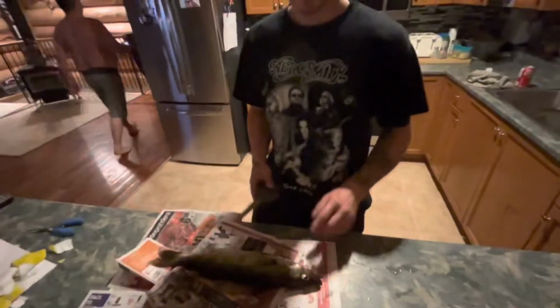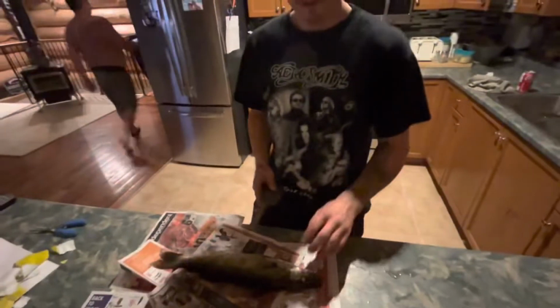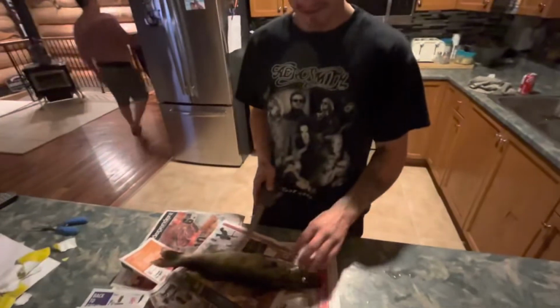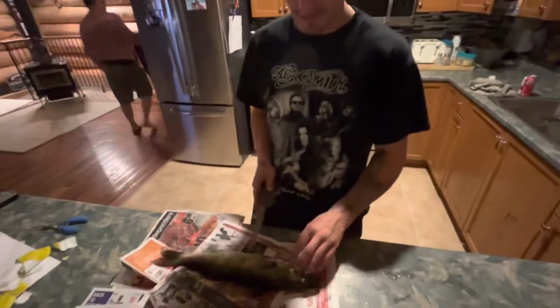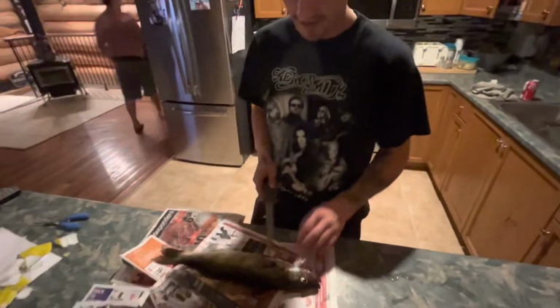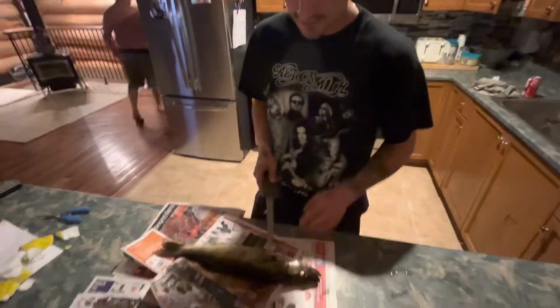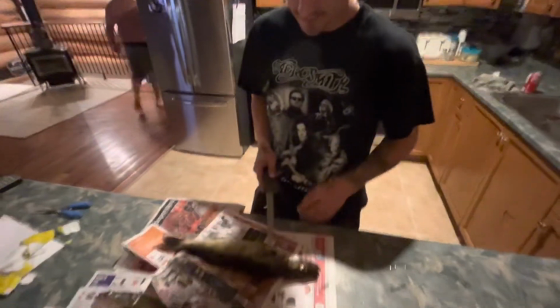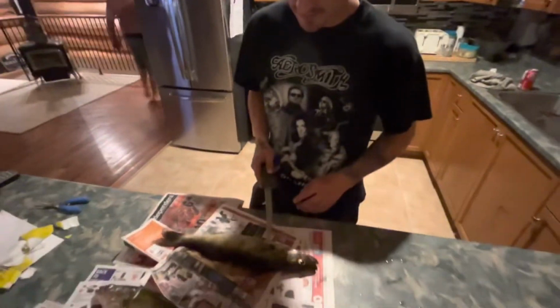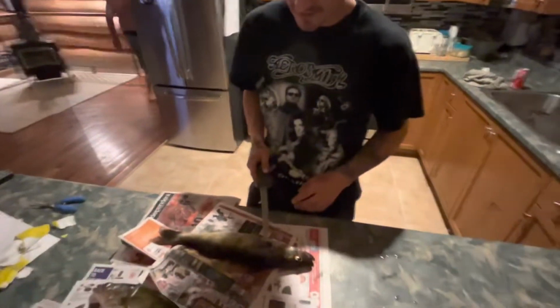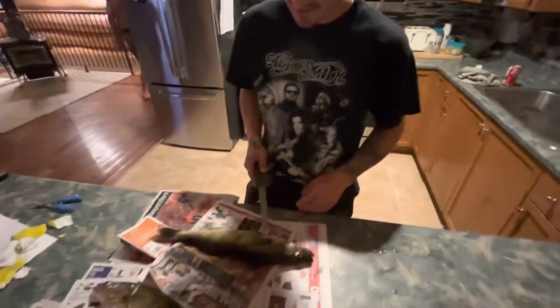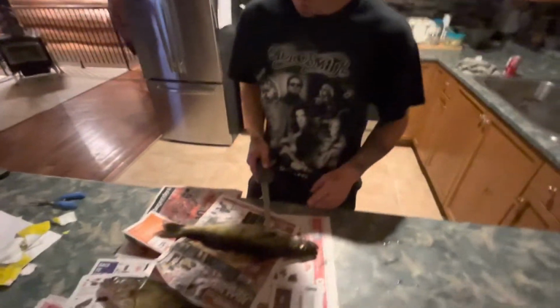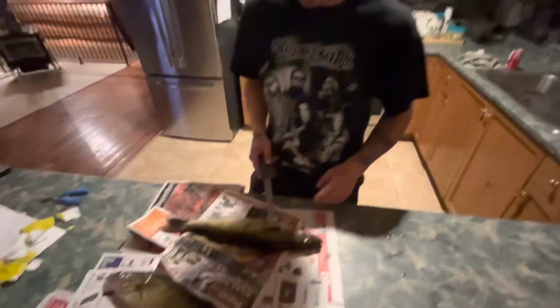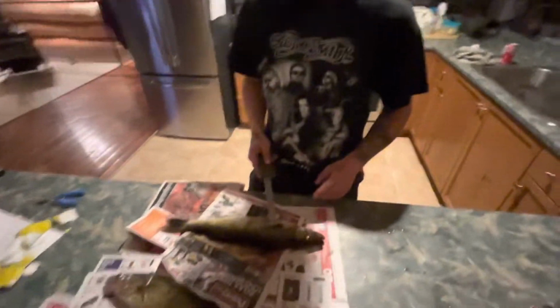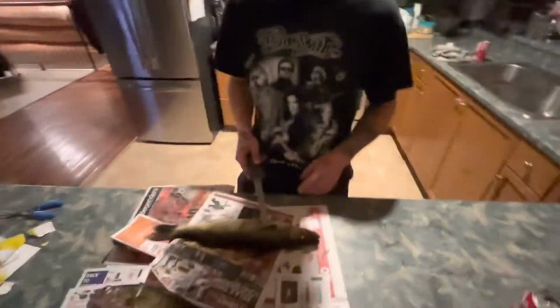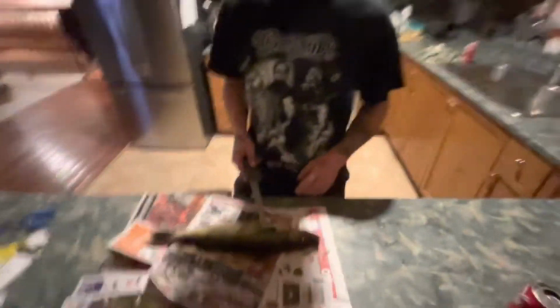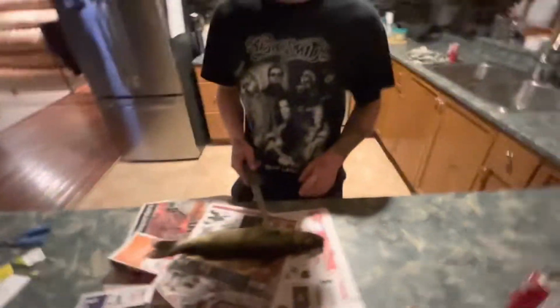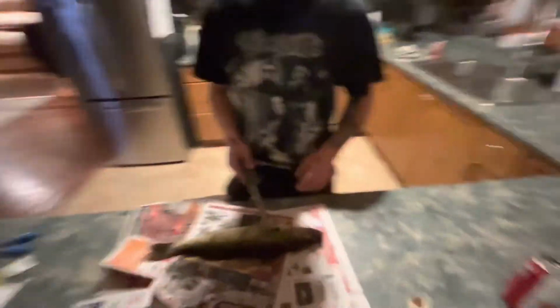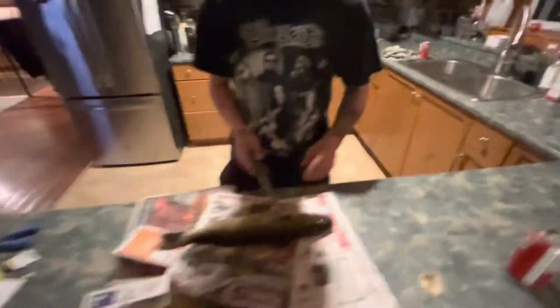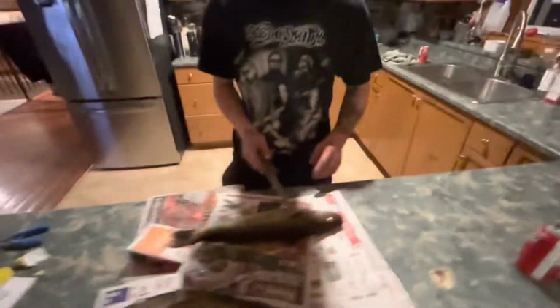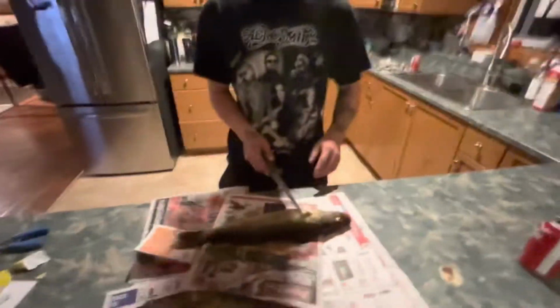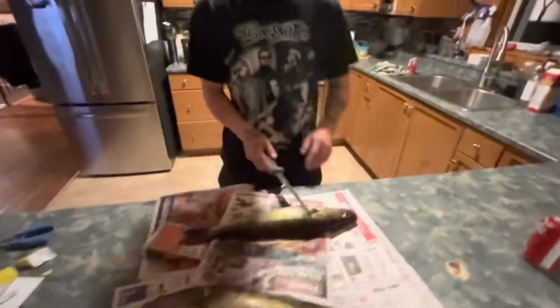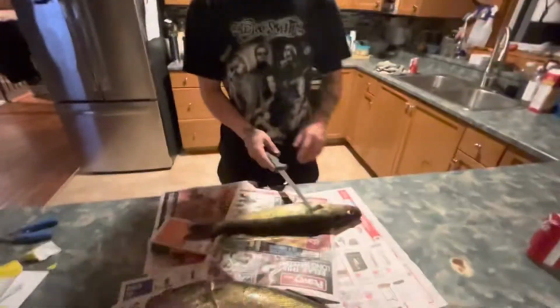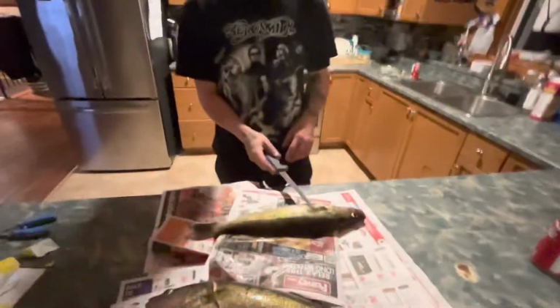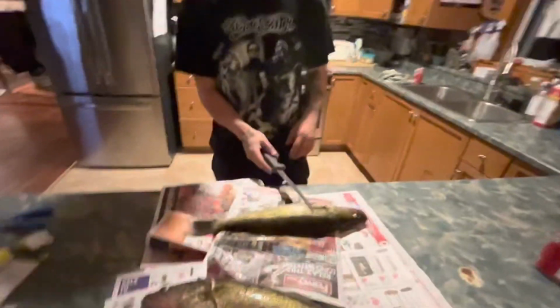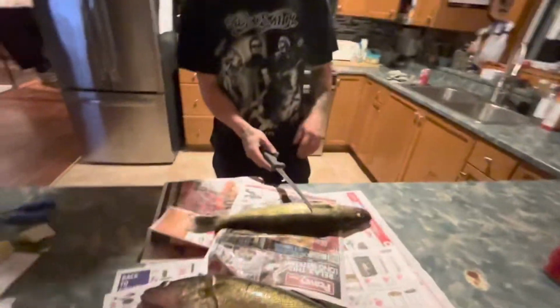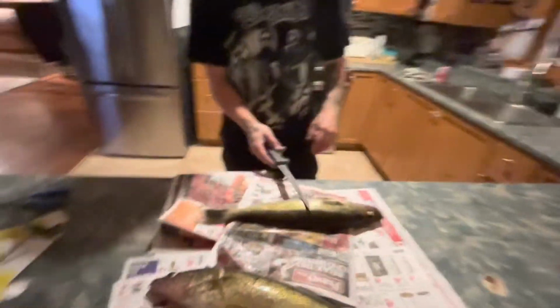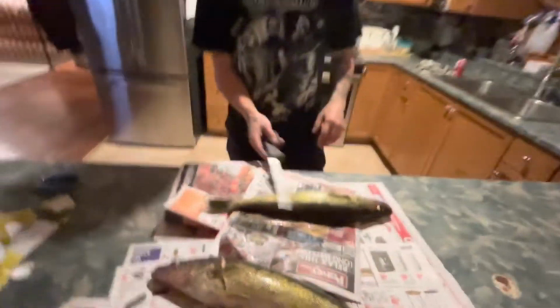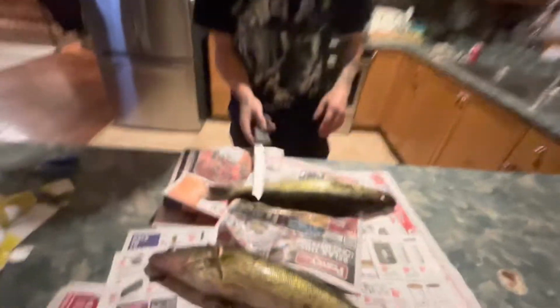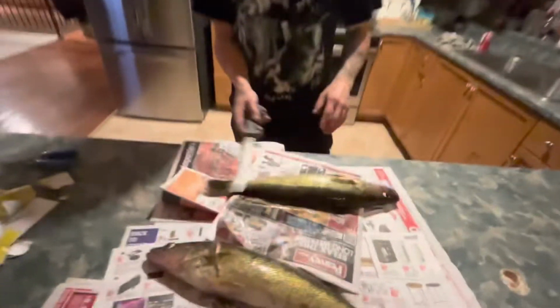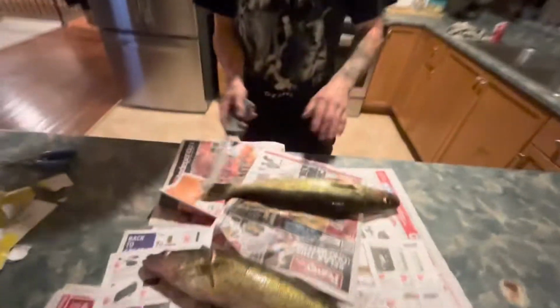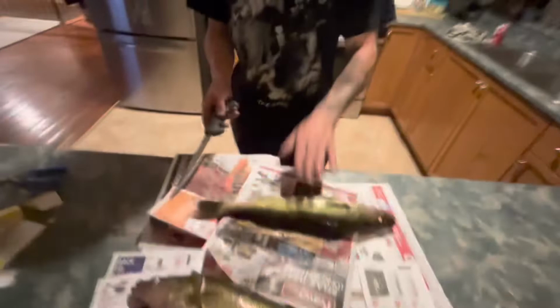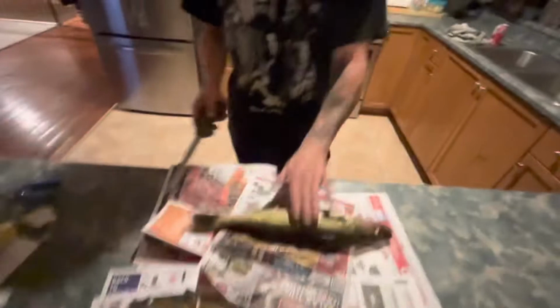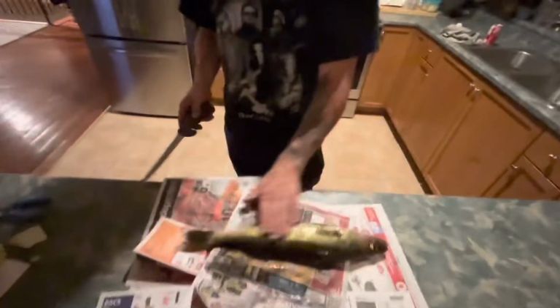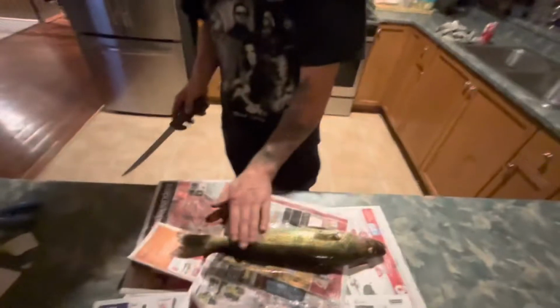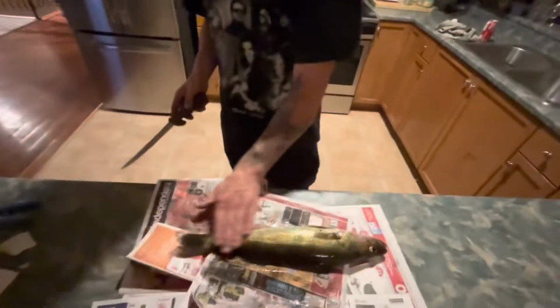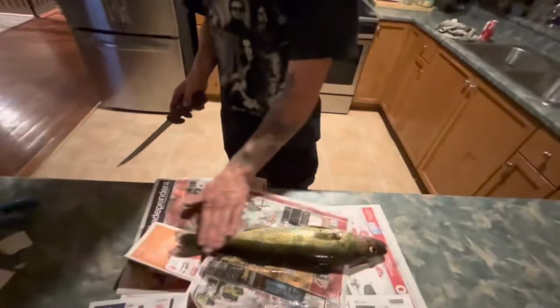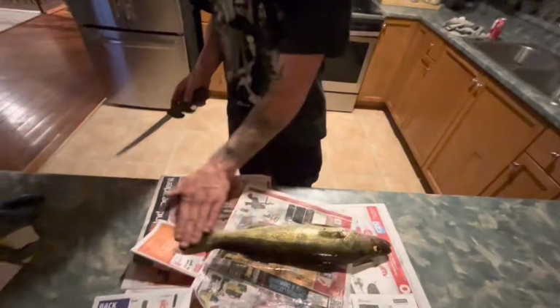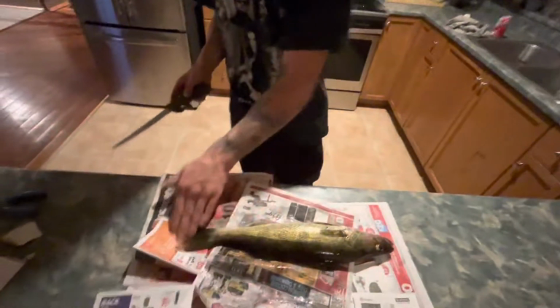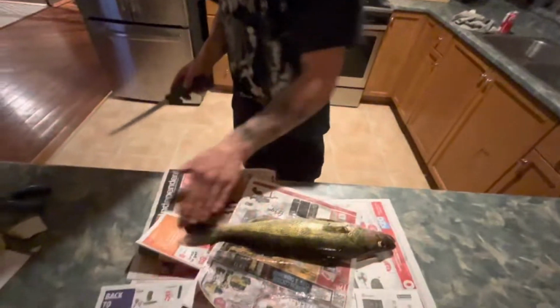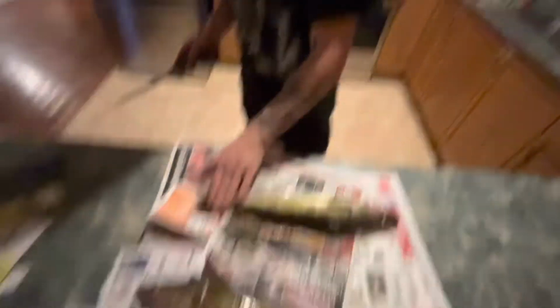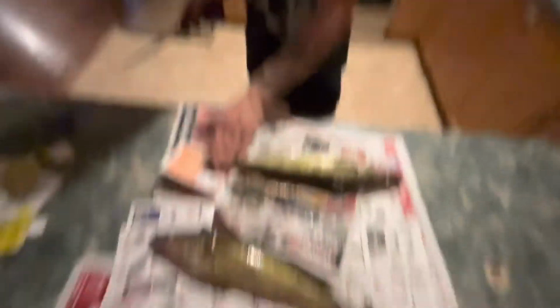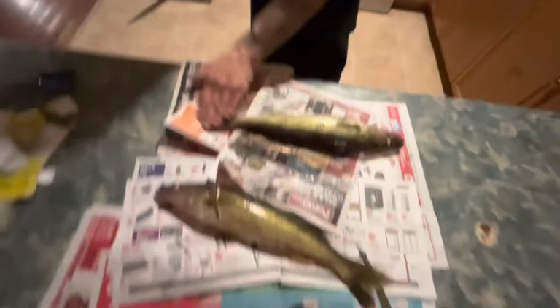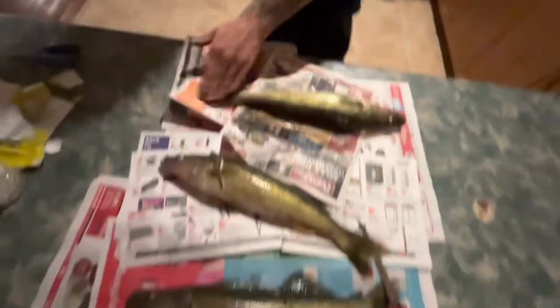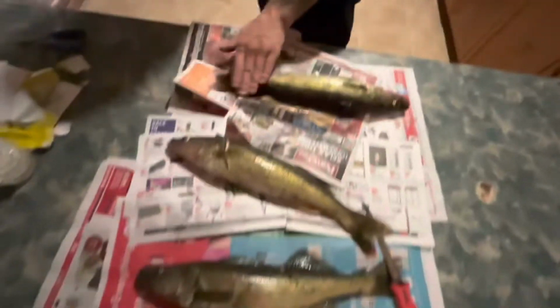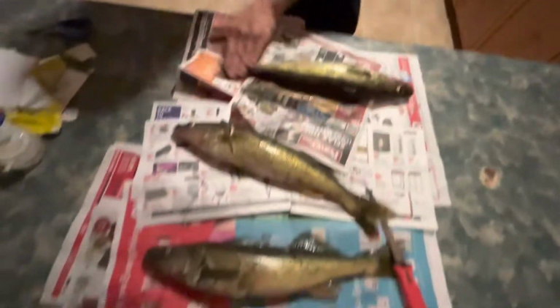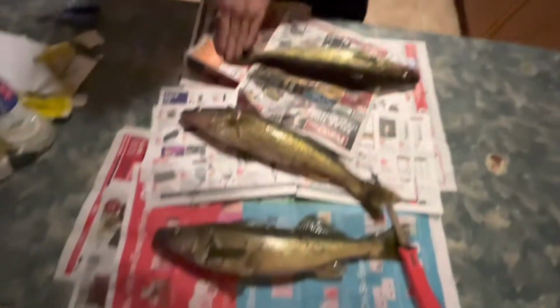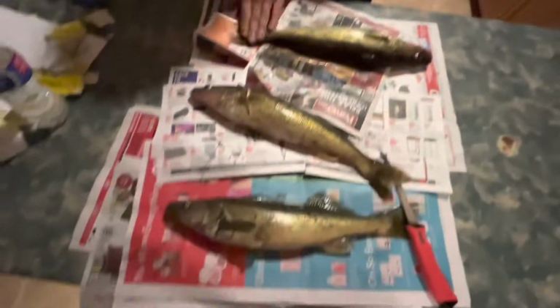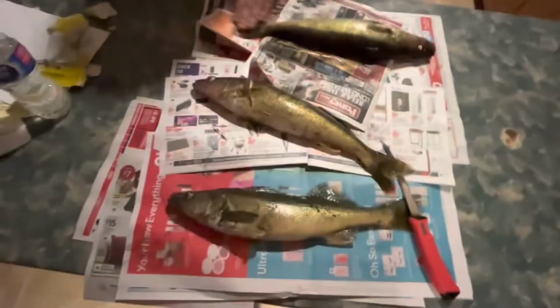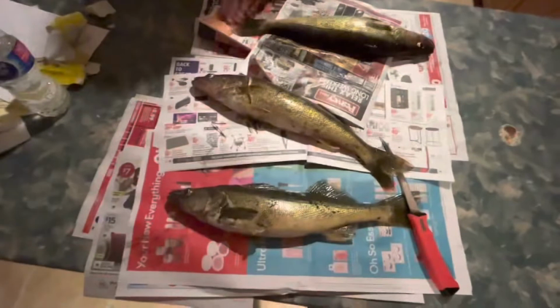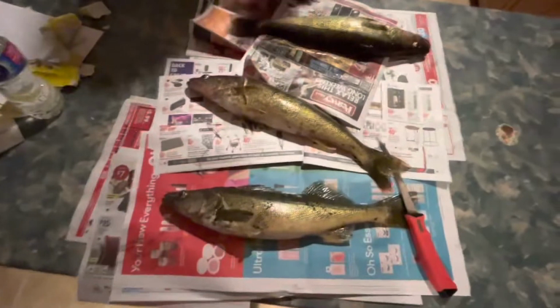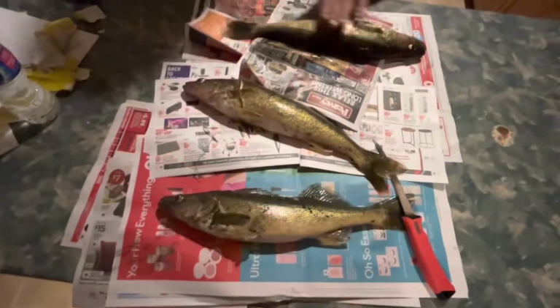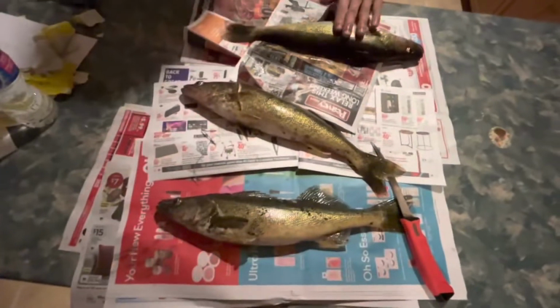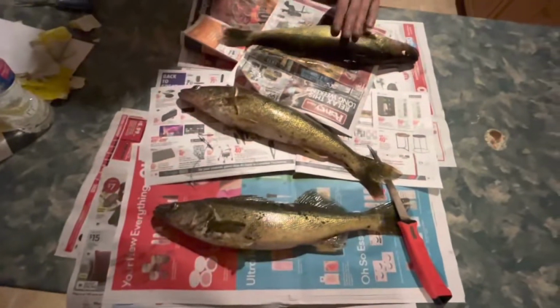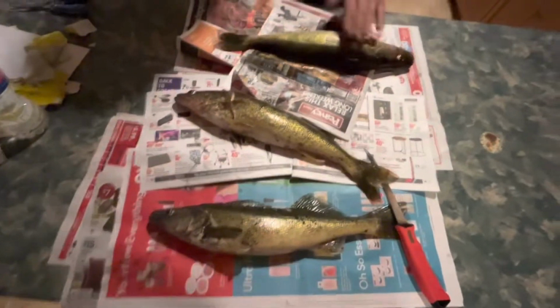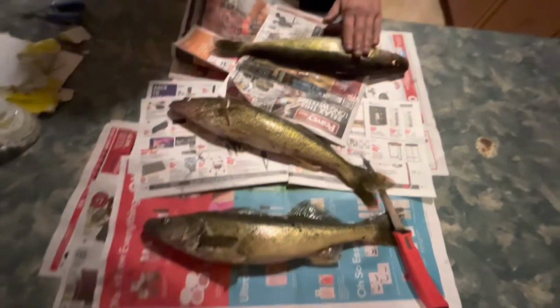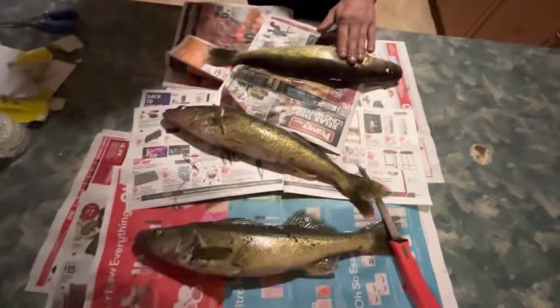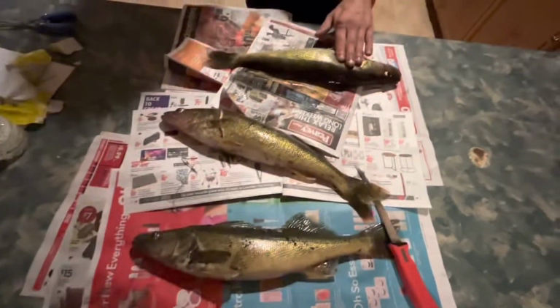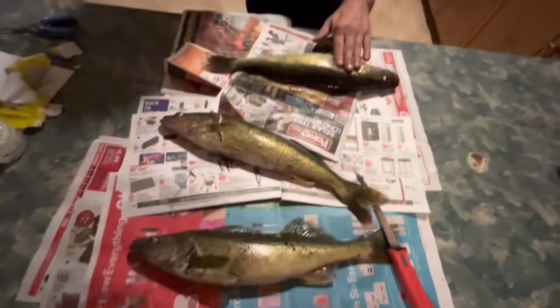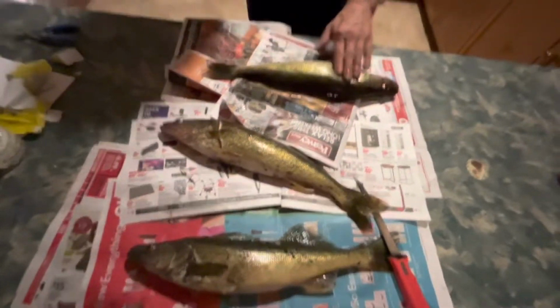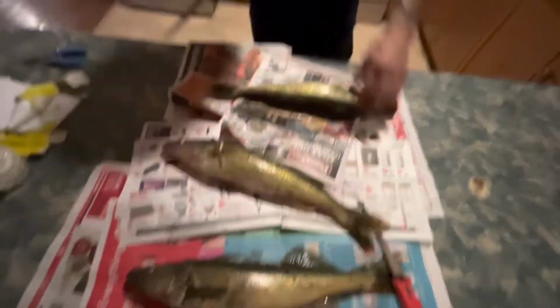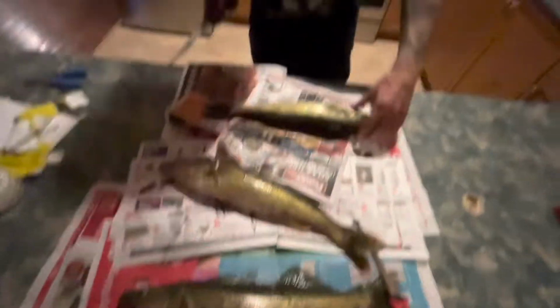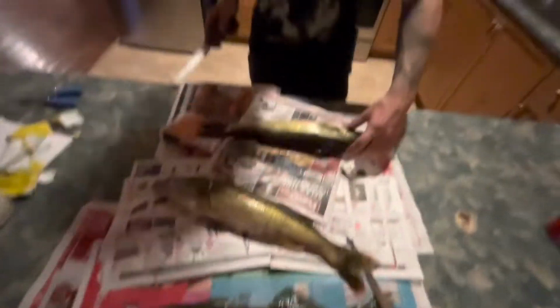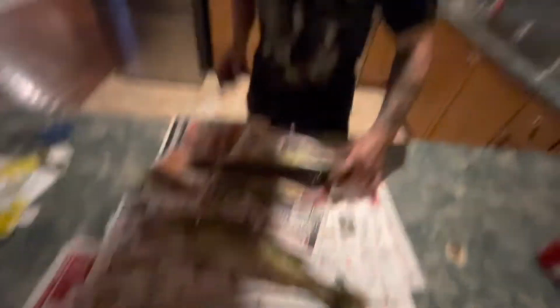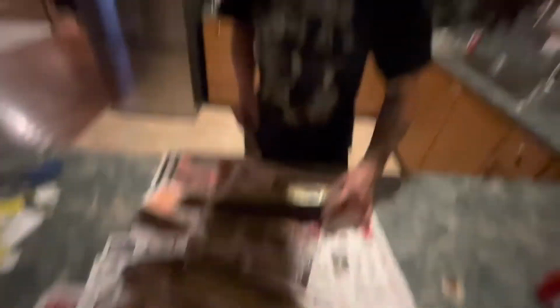G'day guys, welcome back to Fishing with the Boys. I'm going to show you how to fillet a little walleye here. Me and Fergus were out in the river, caught a bunch for our parents.